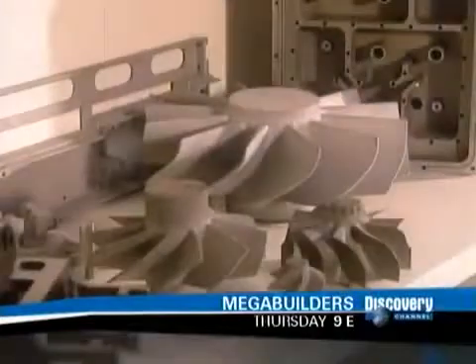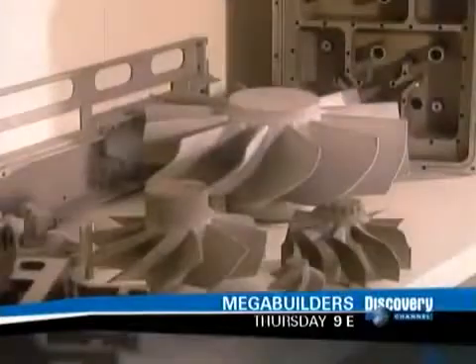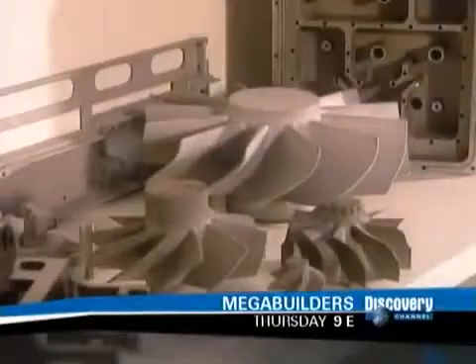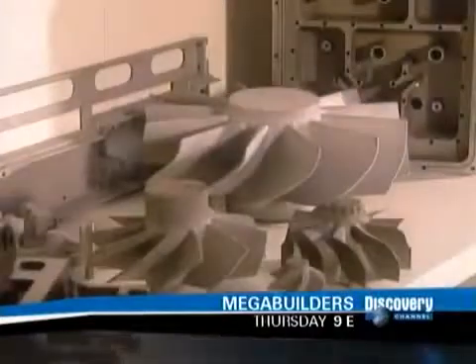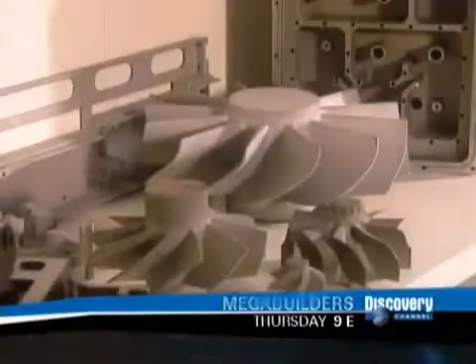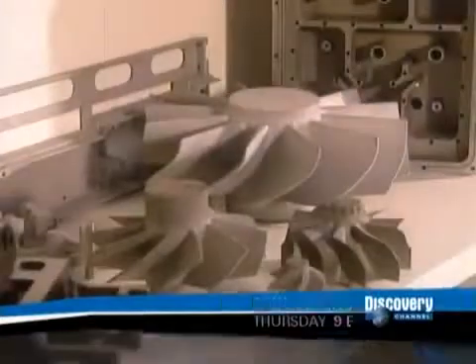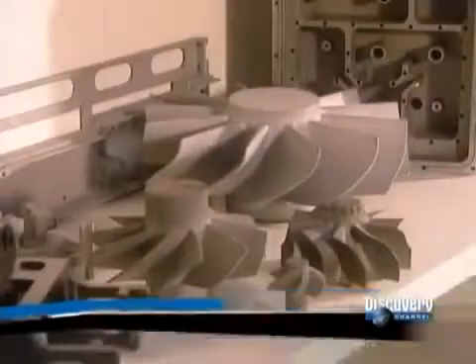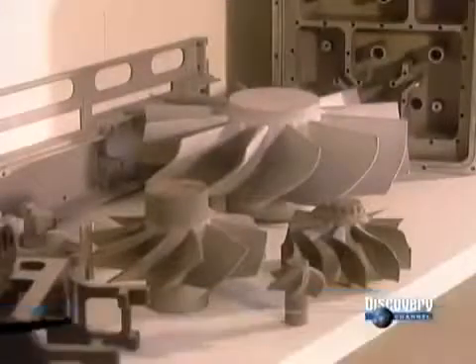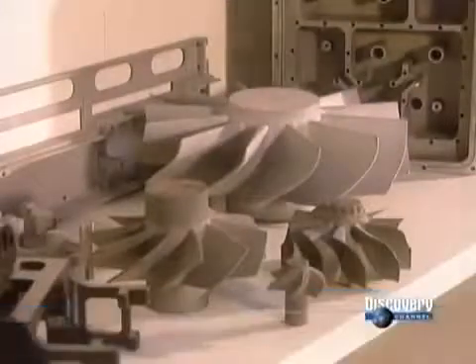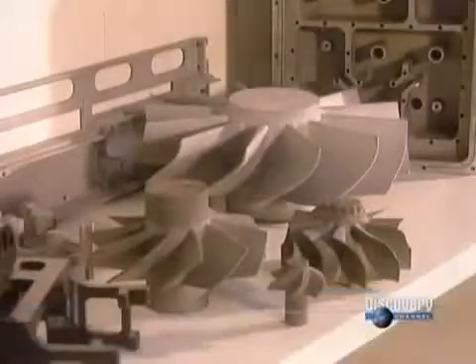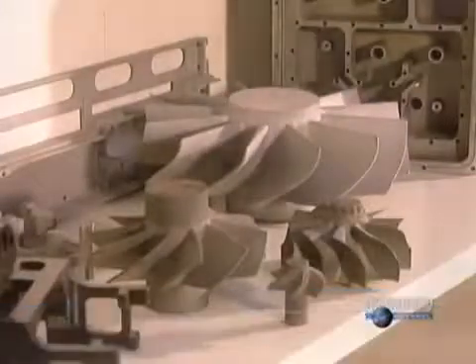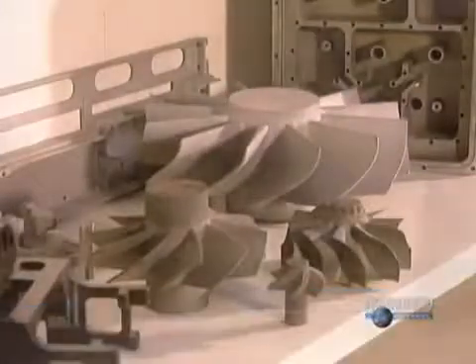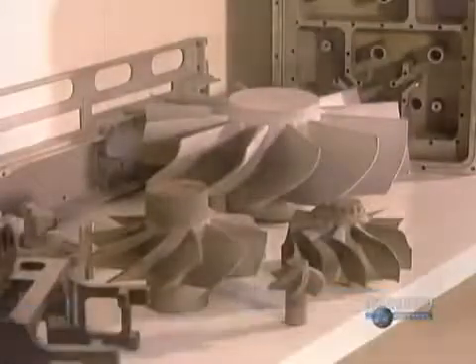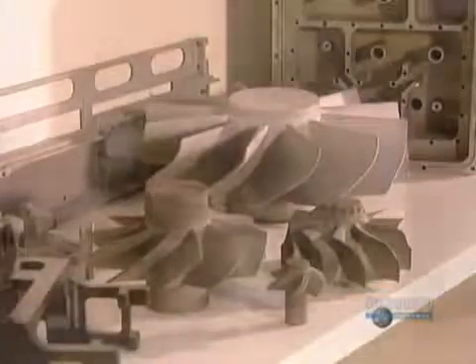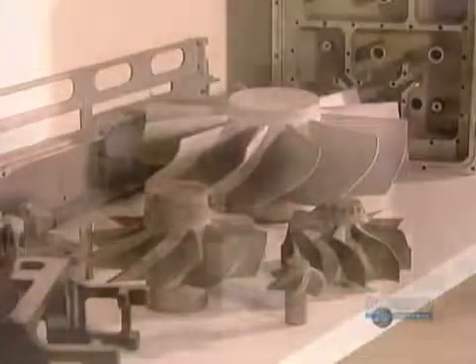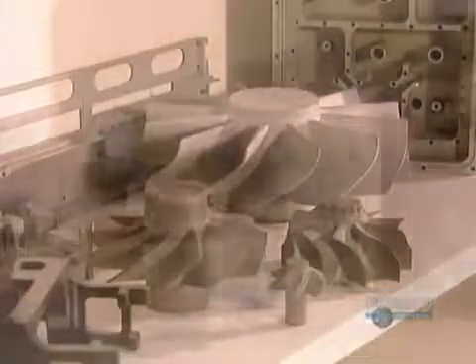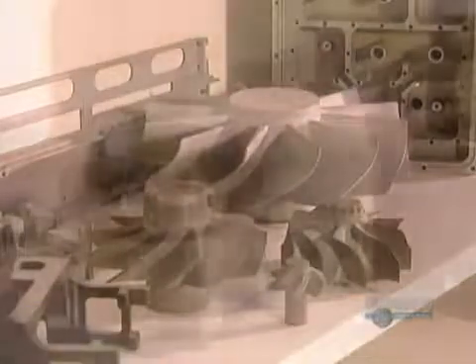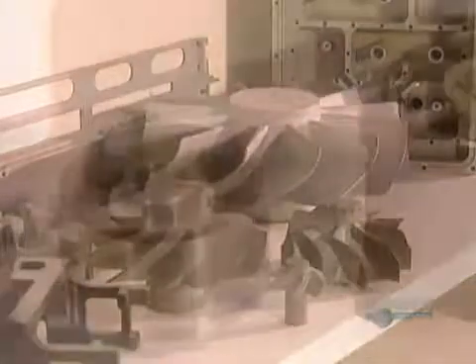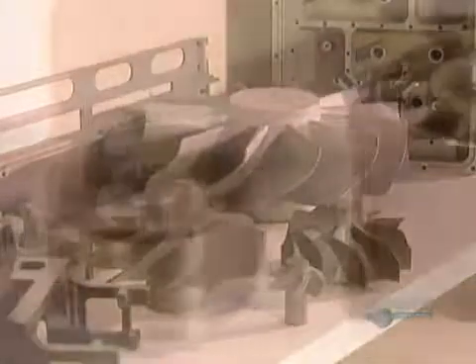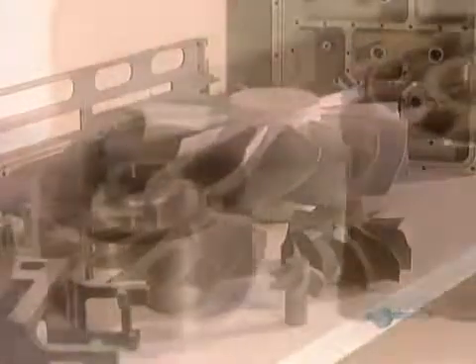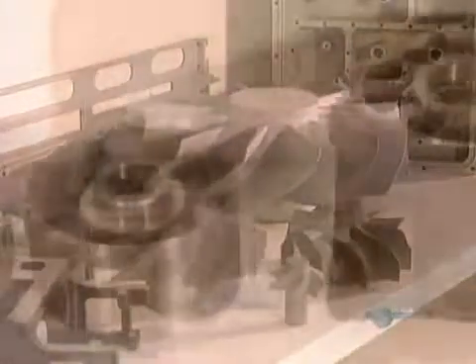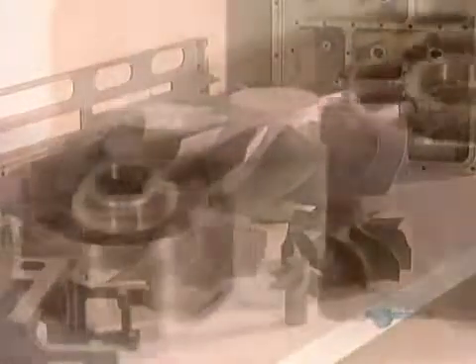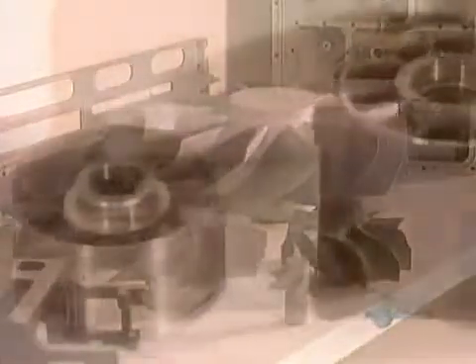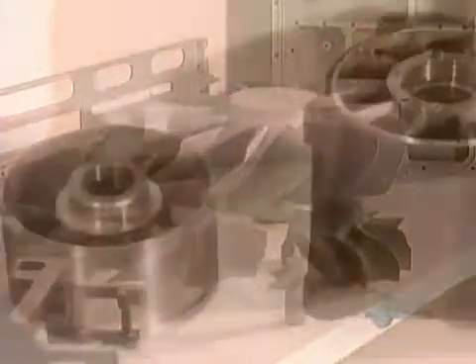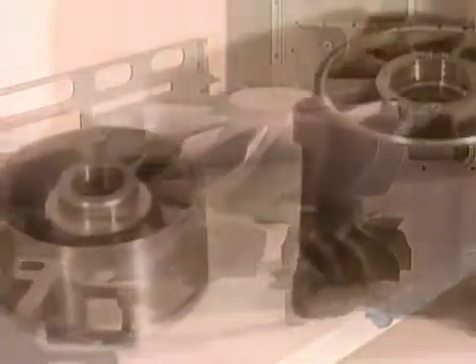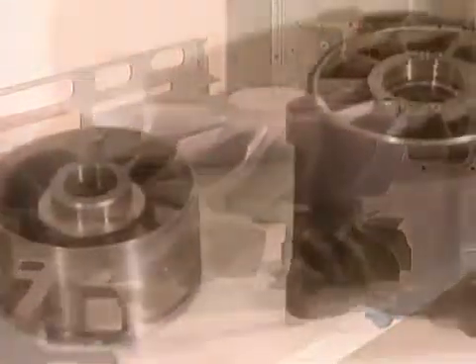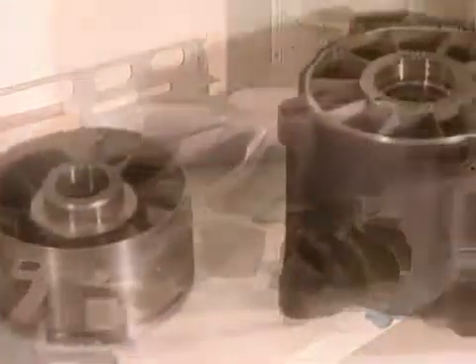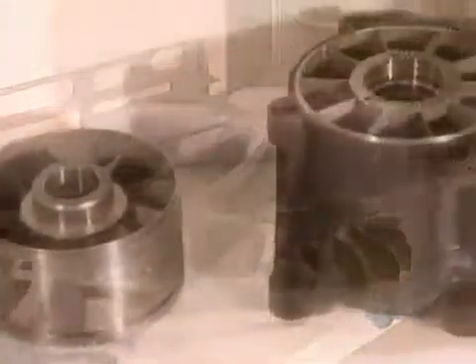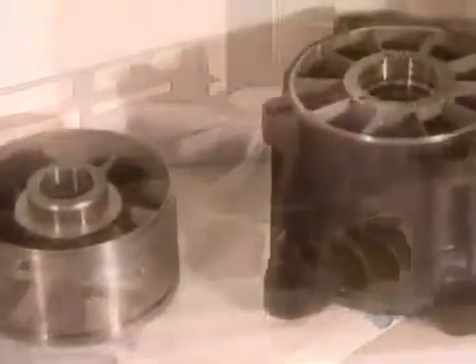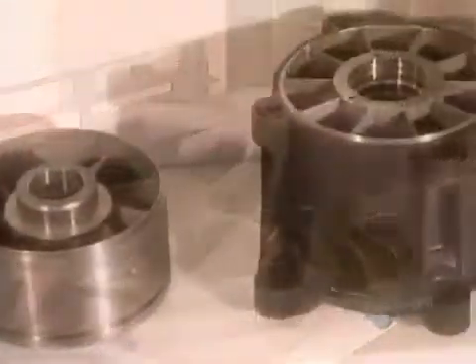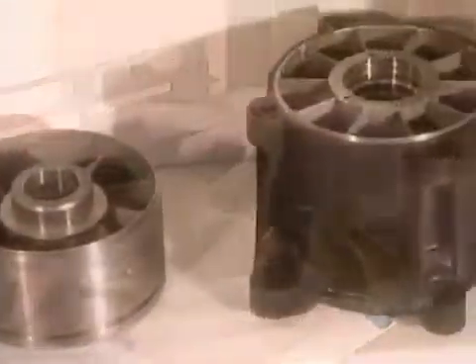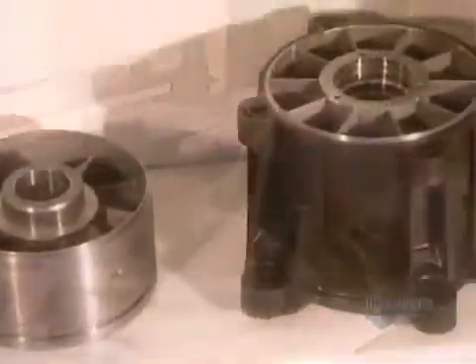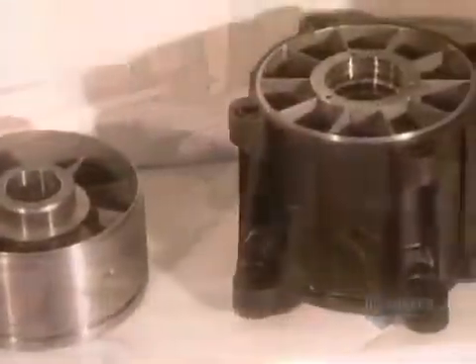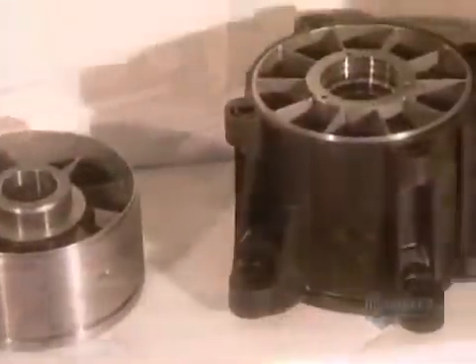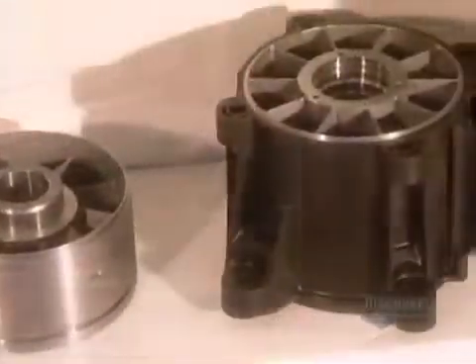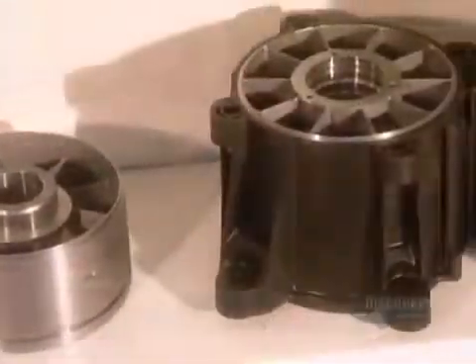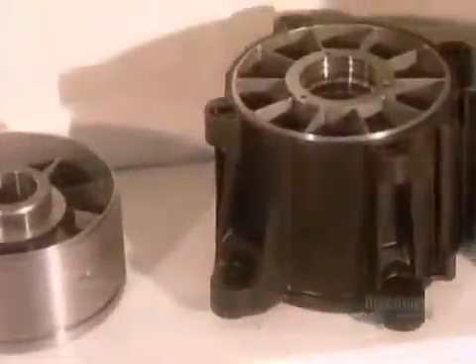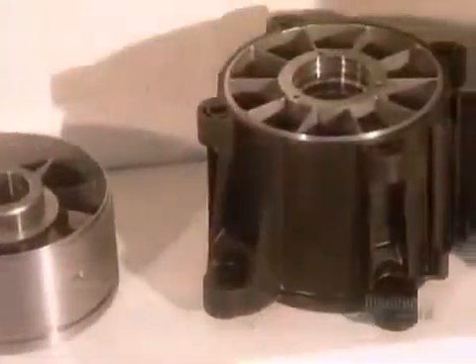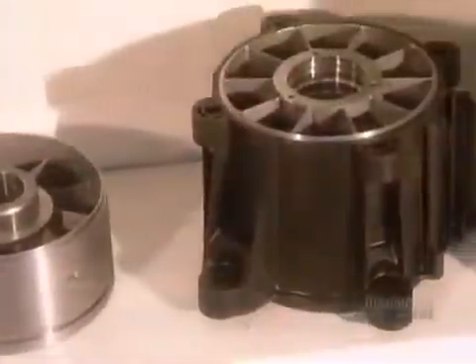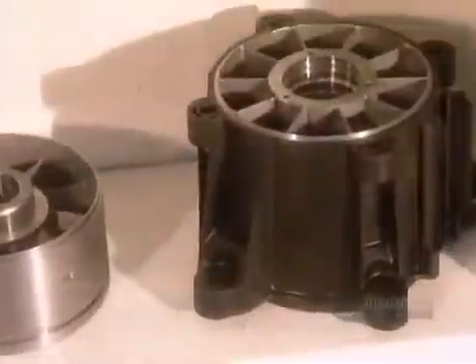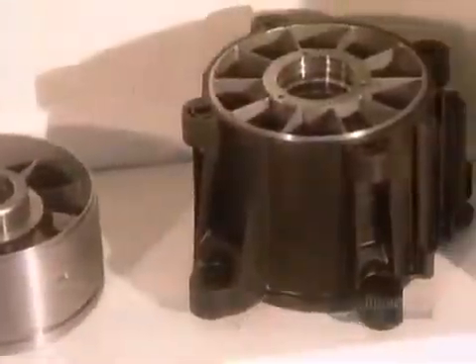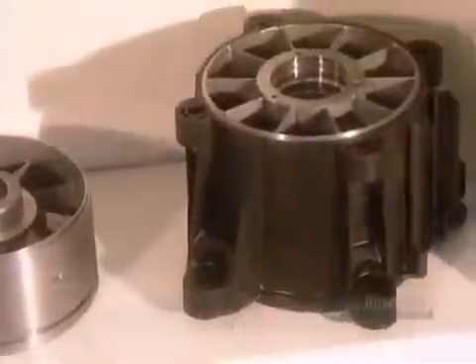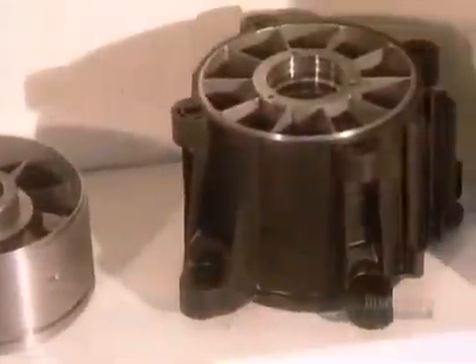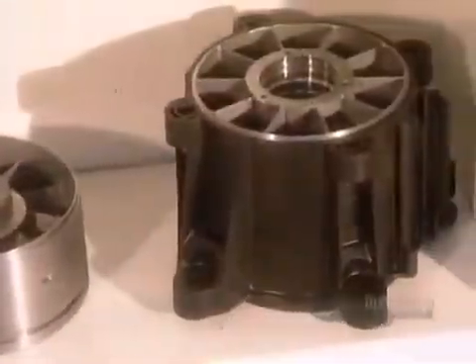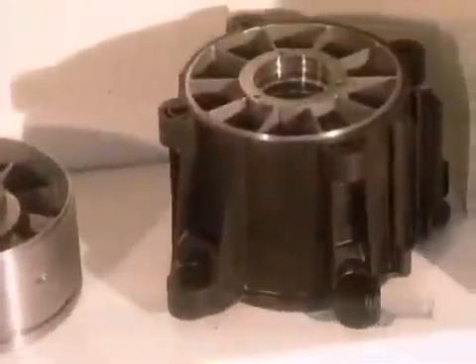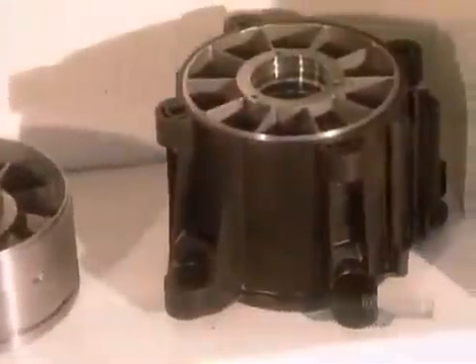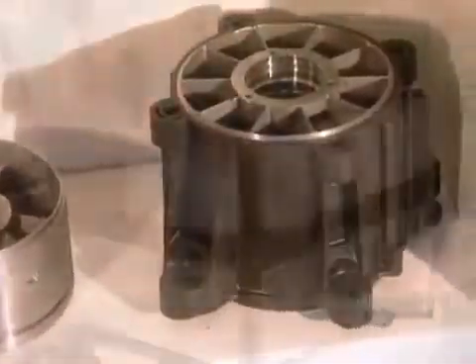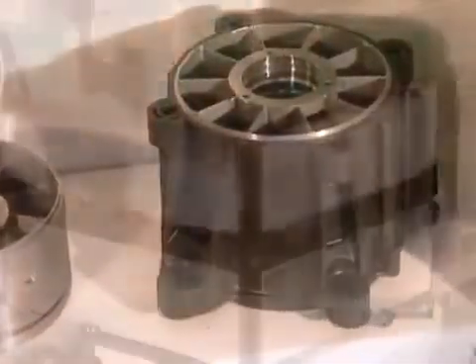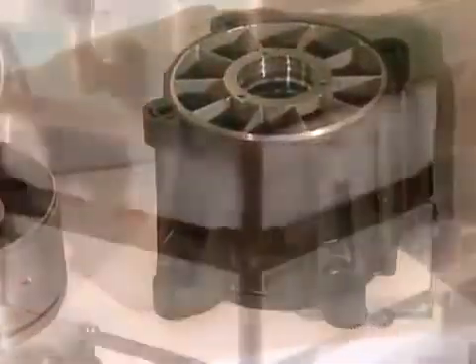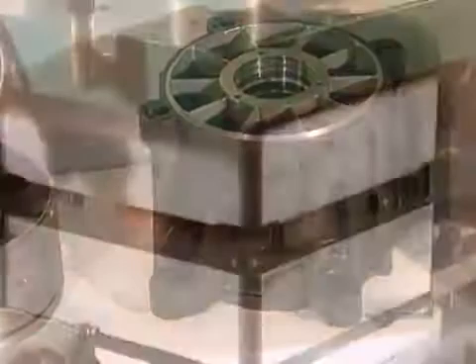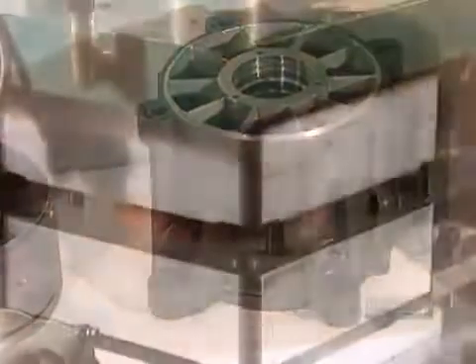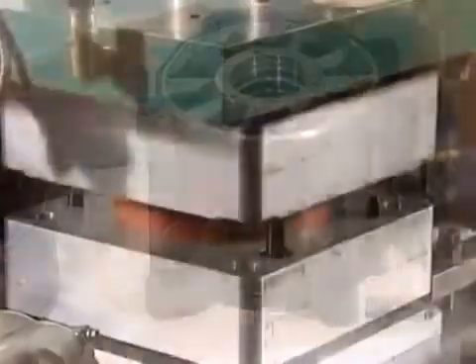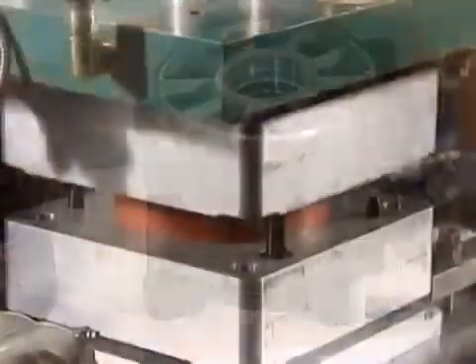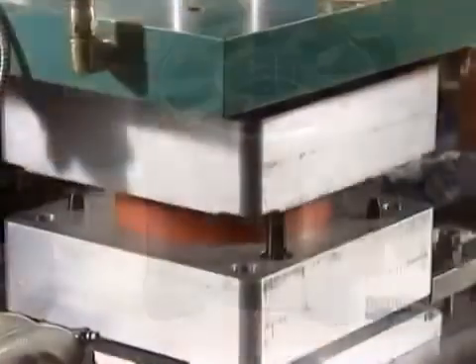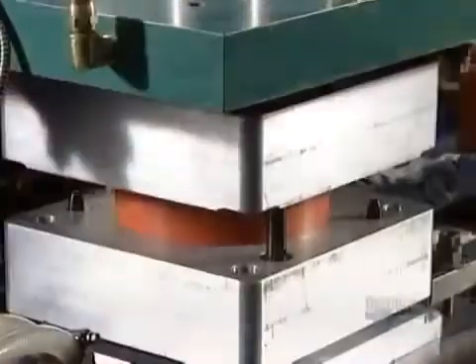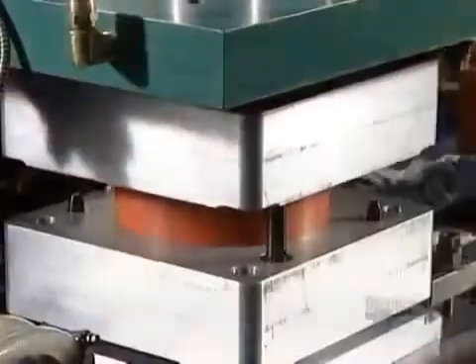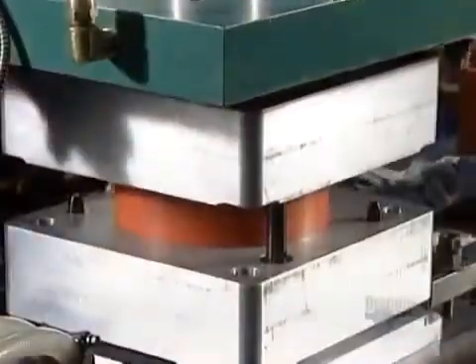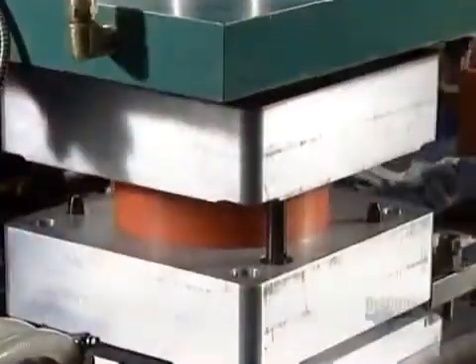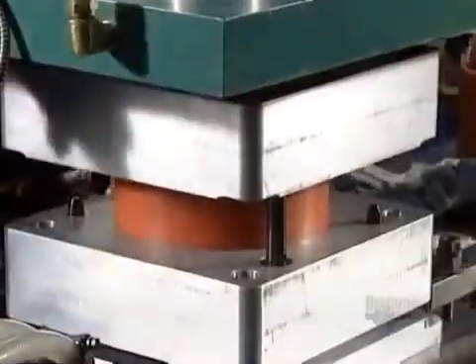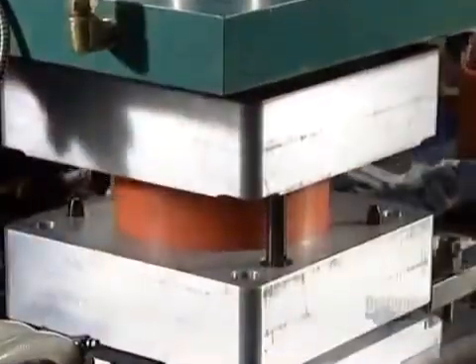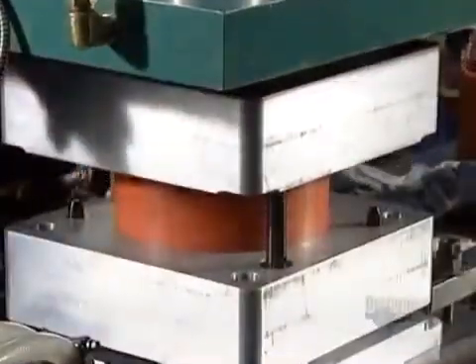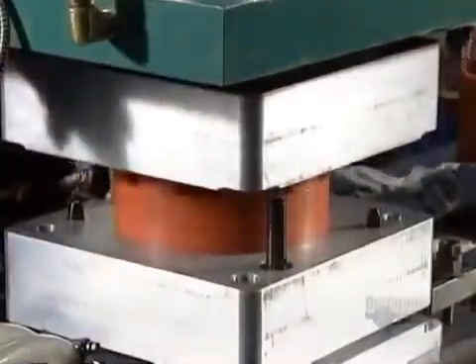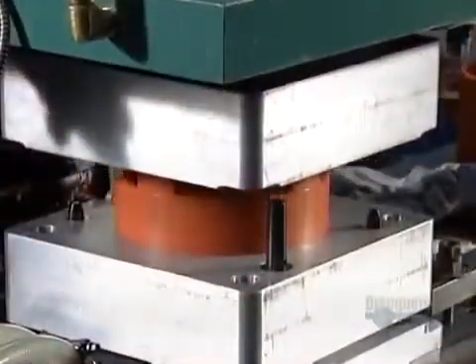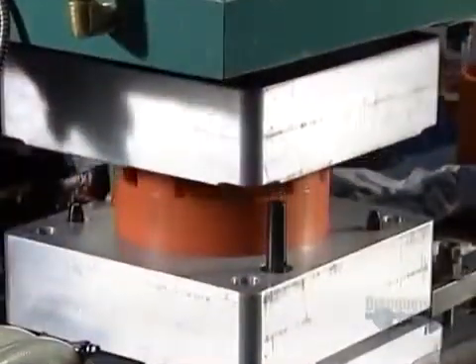It takes anywhere from a week to a month to manufacture a cast metal part, depending on its complexity.